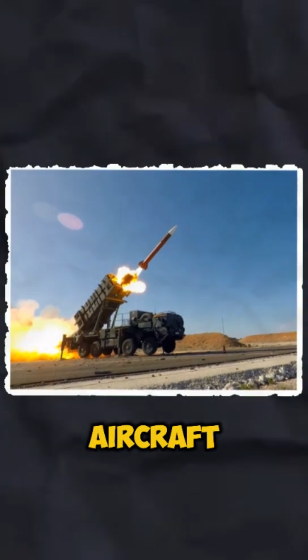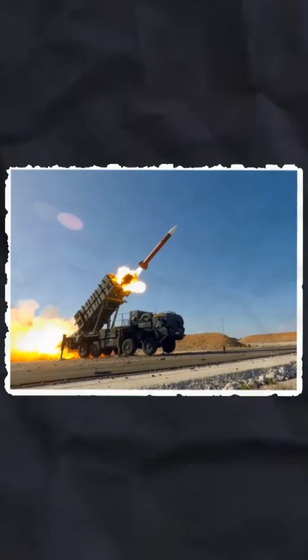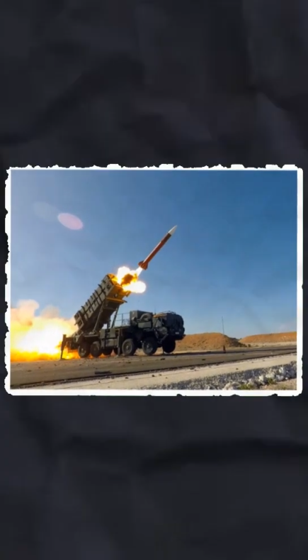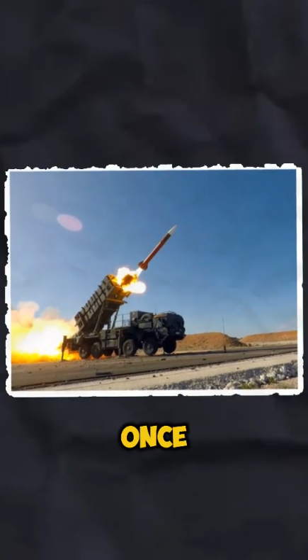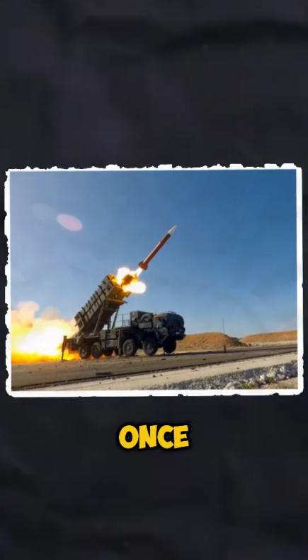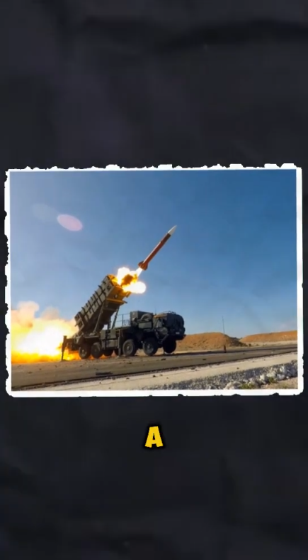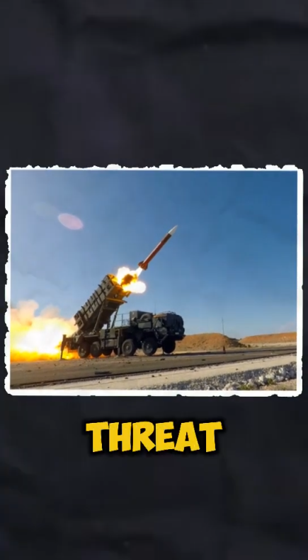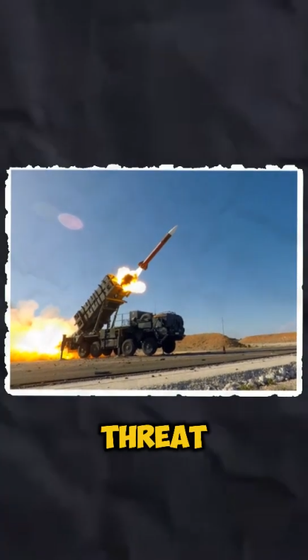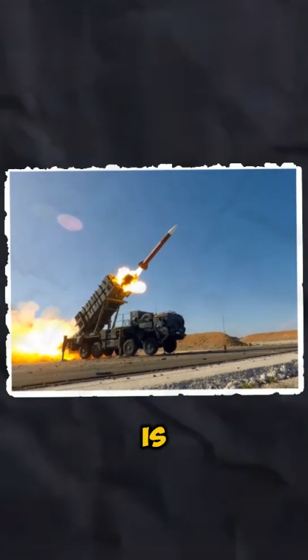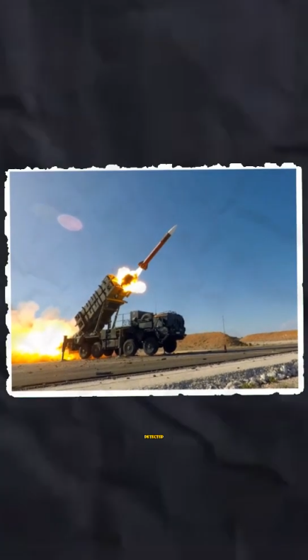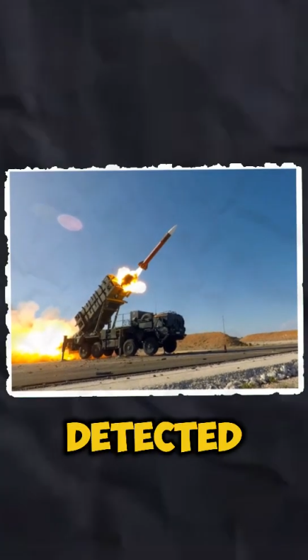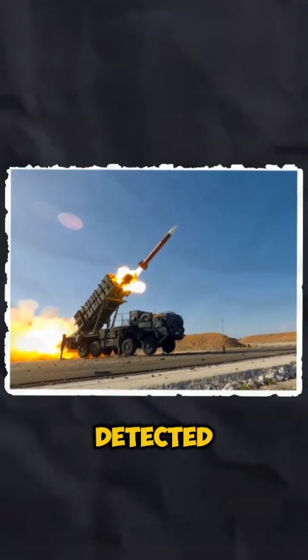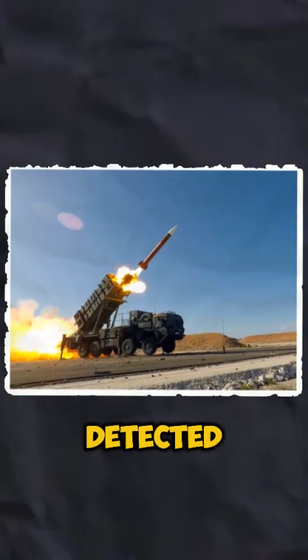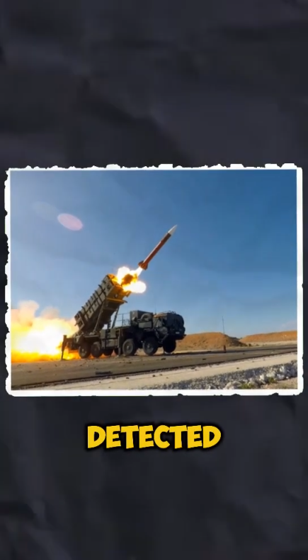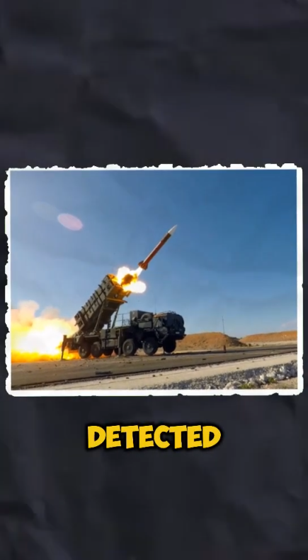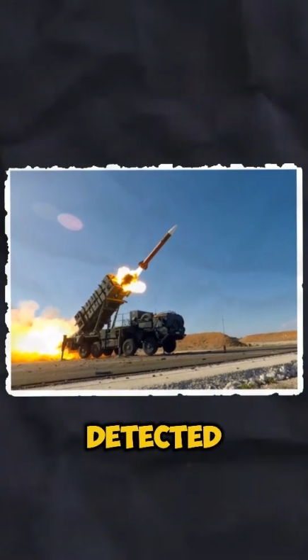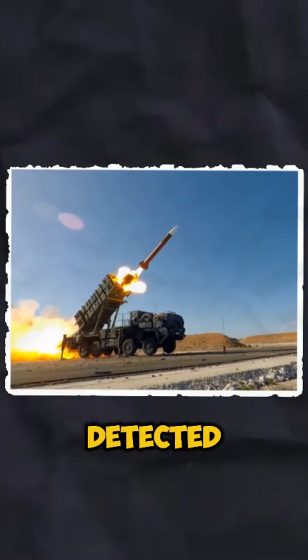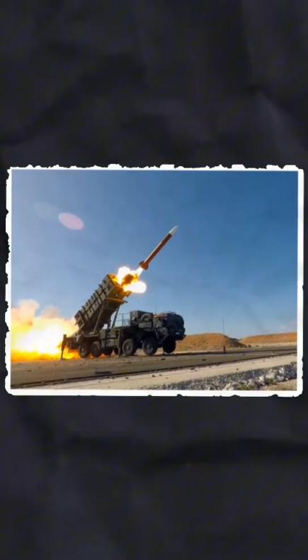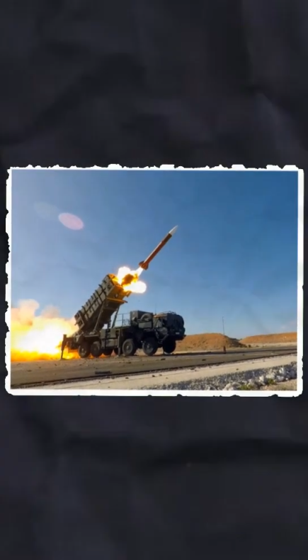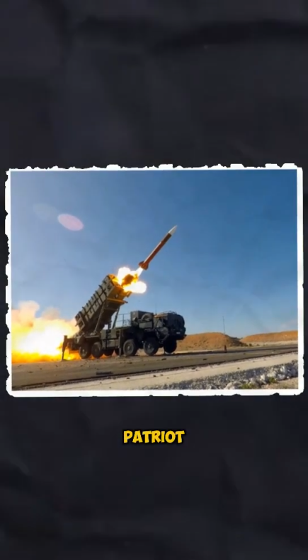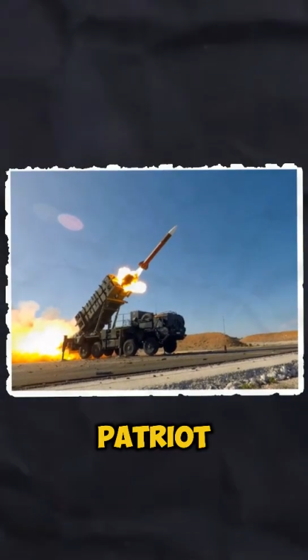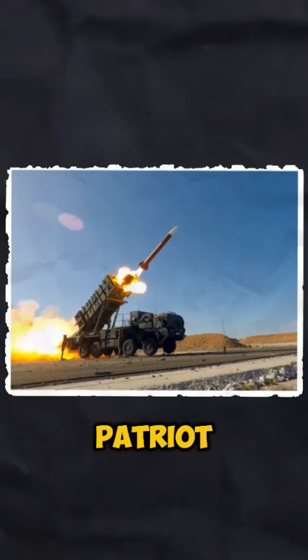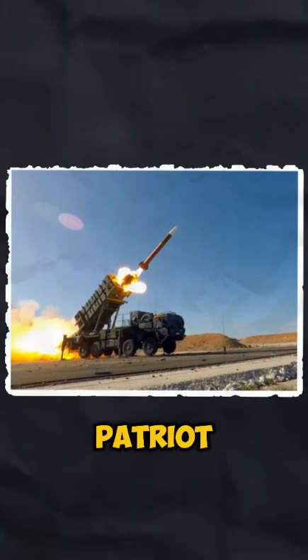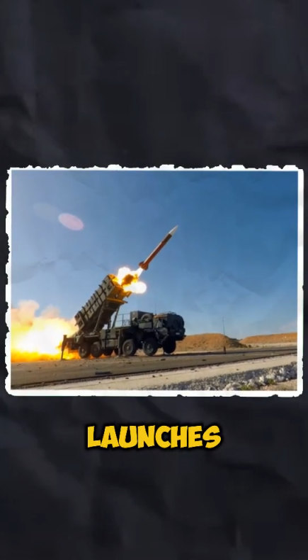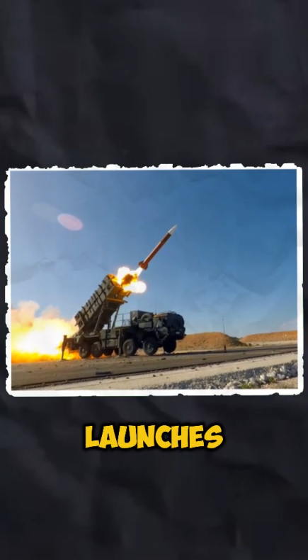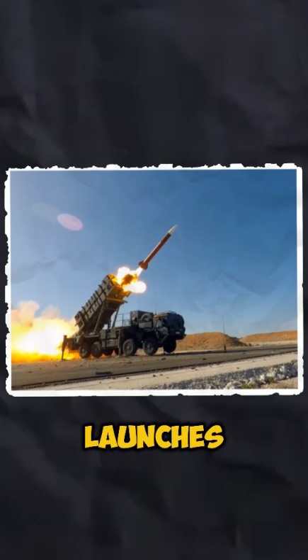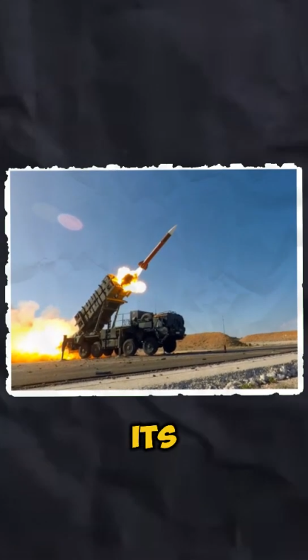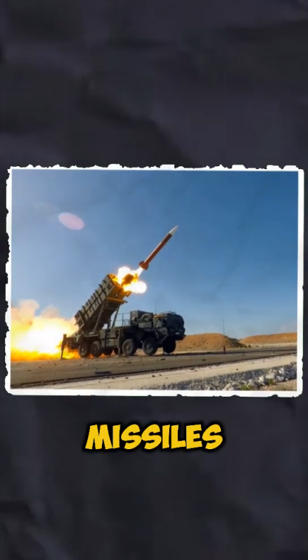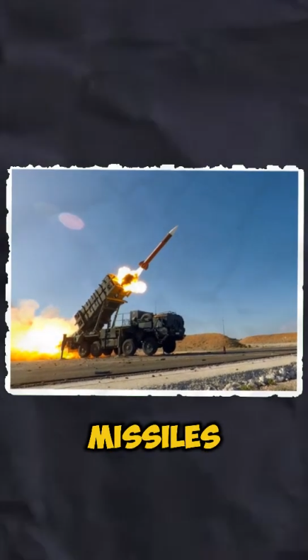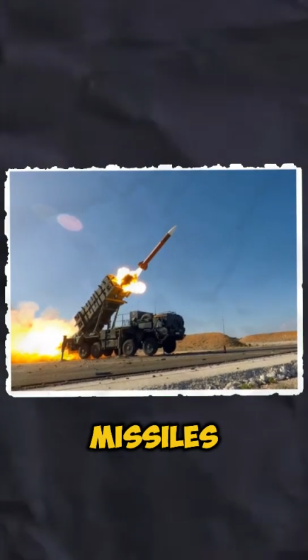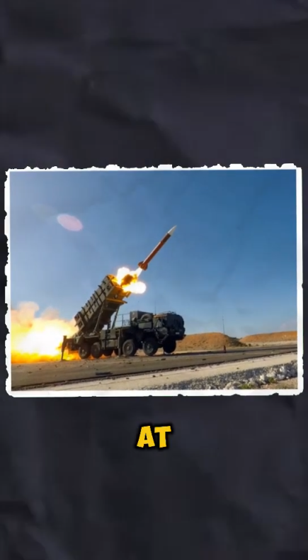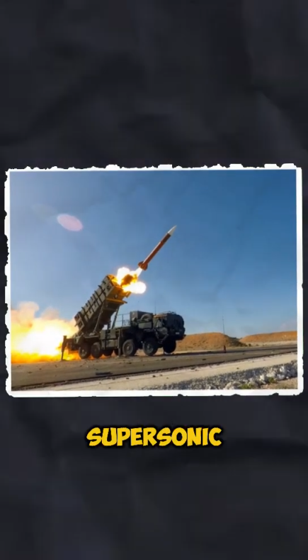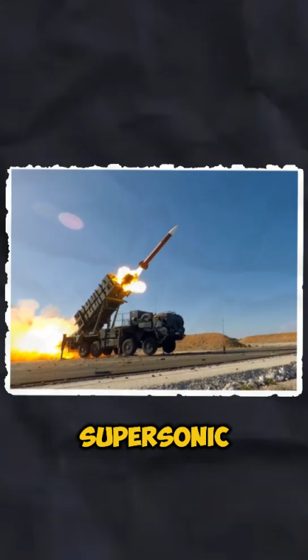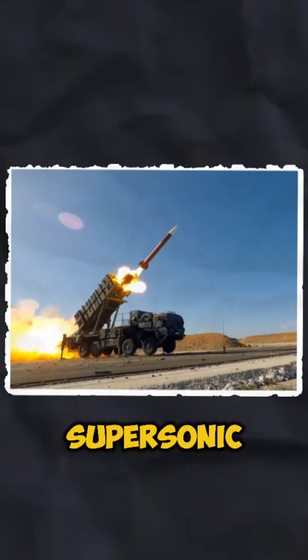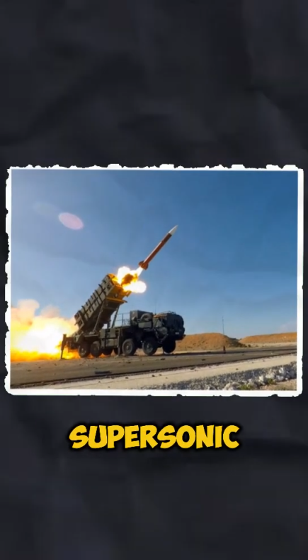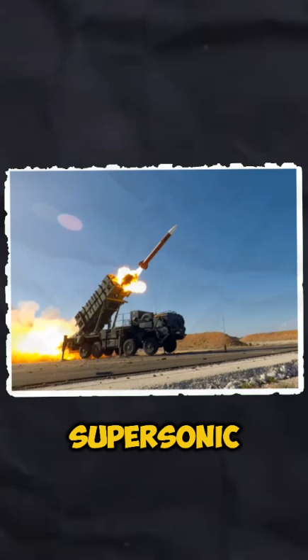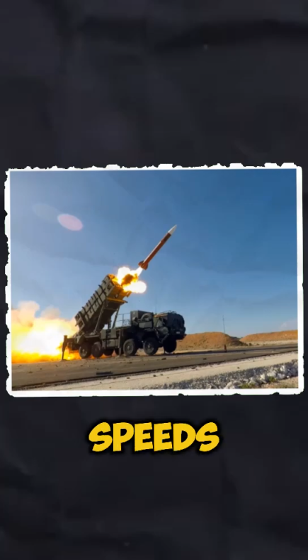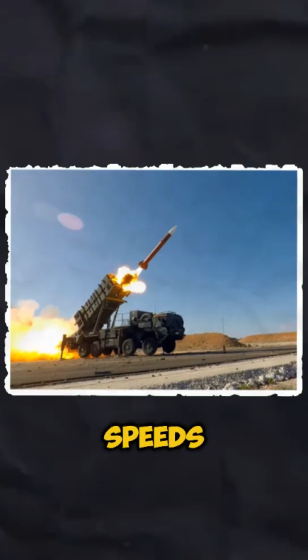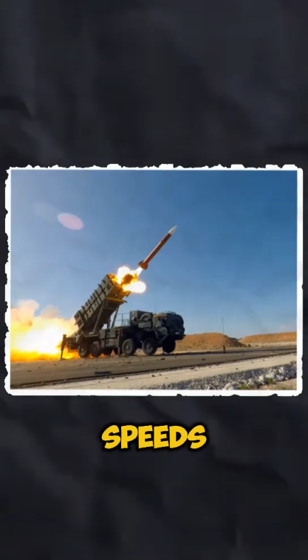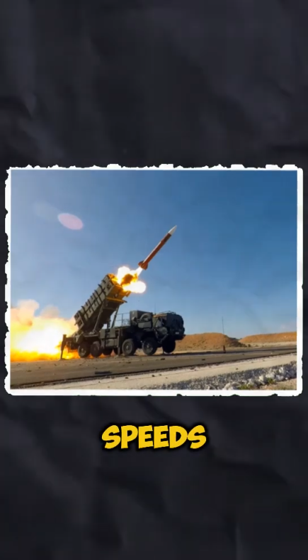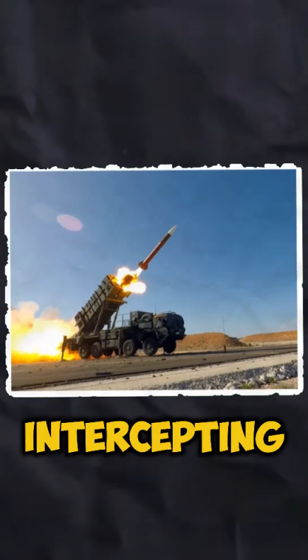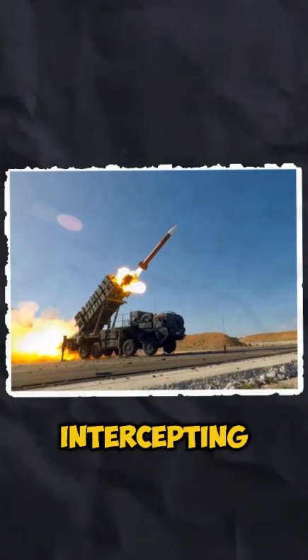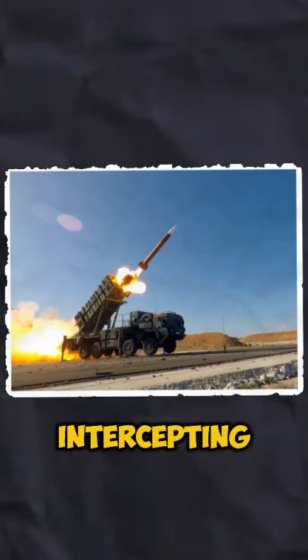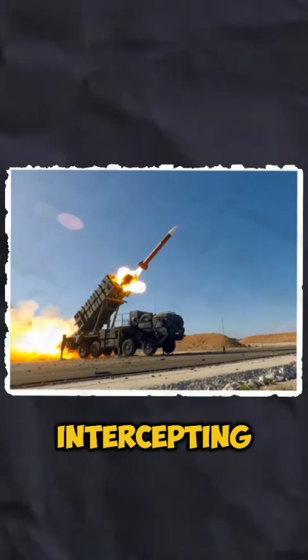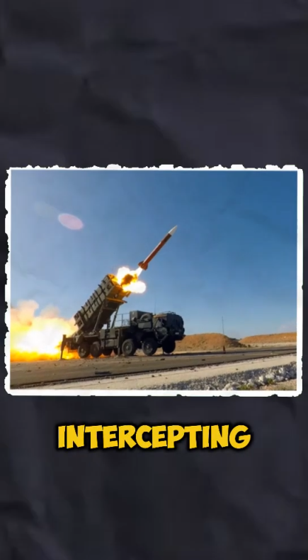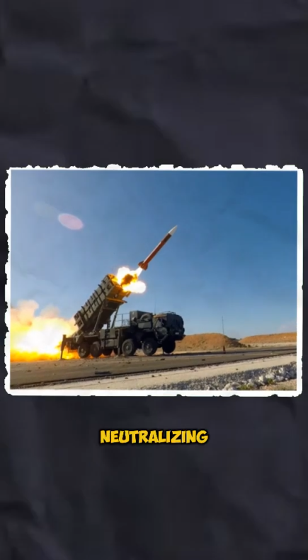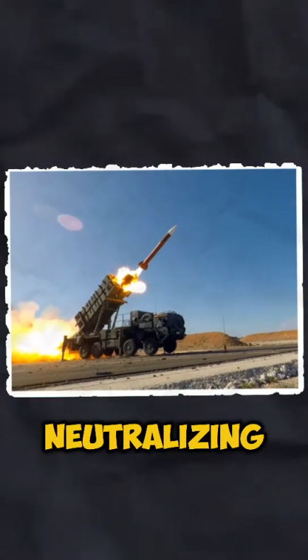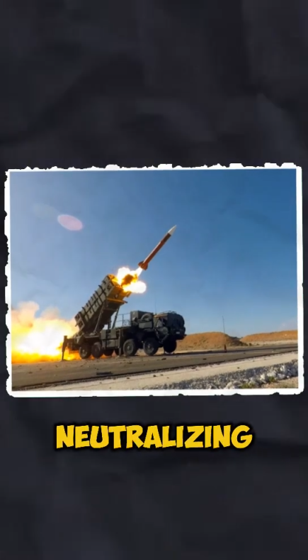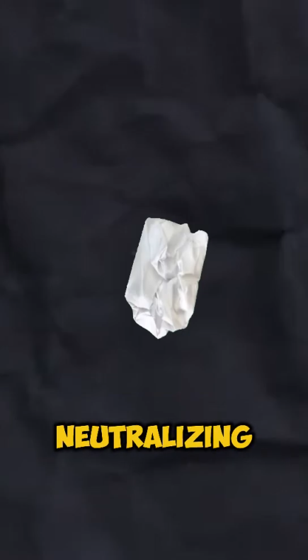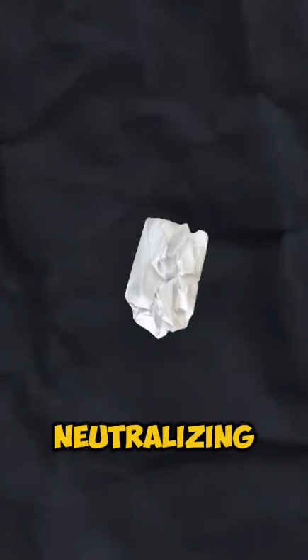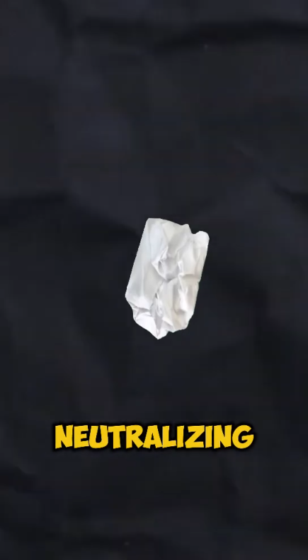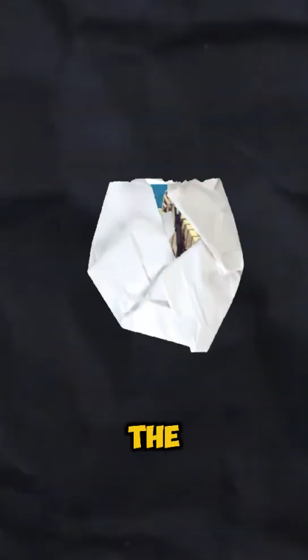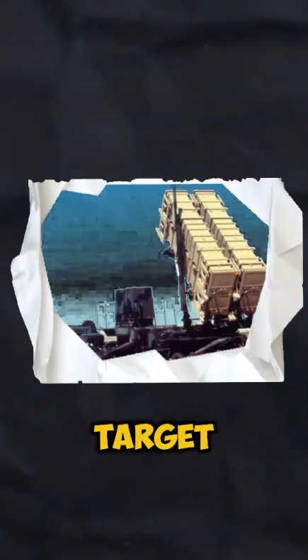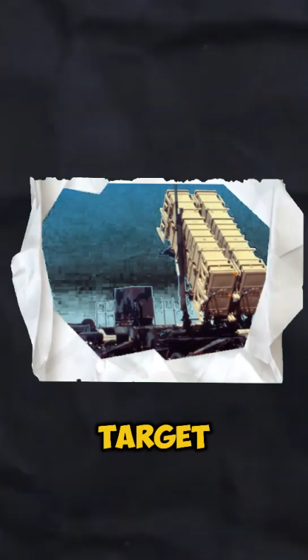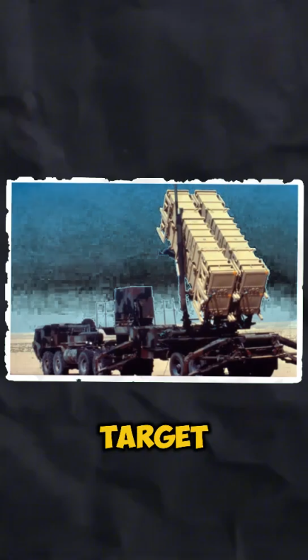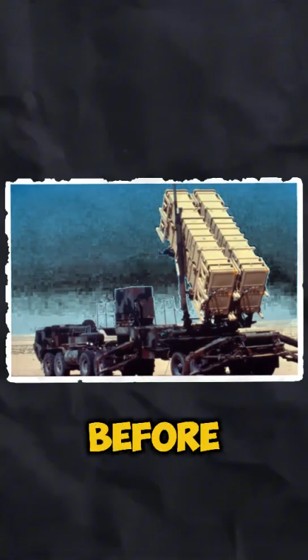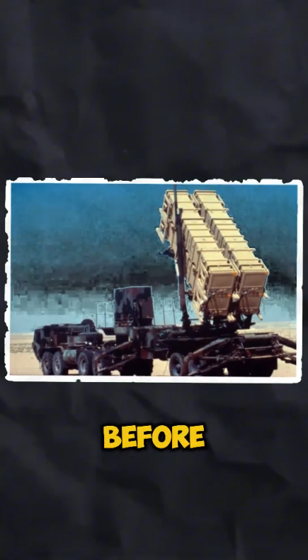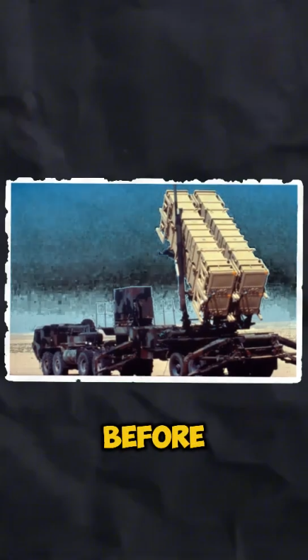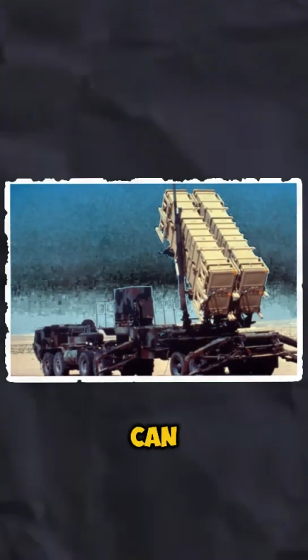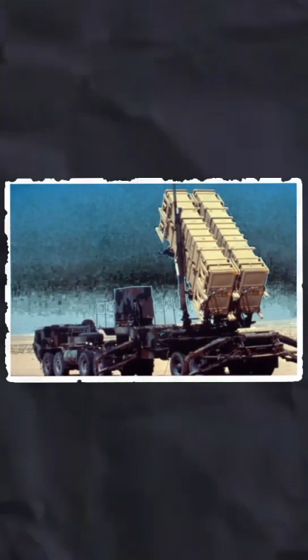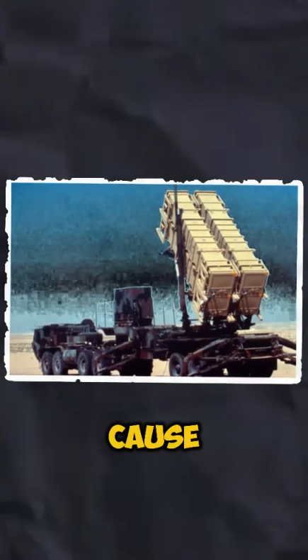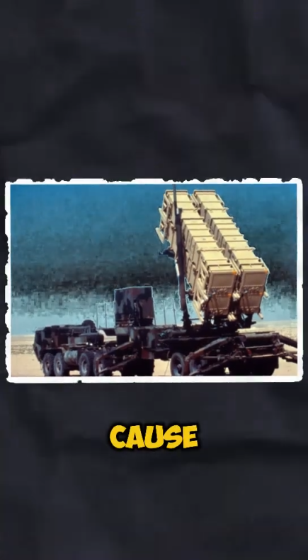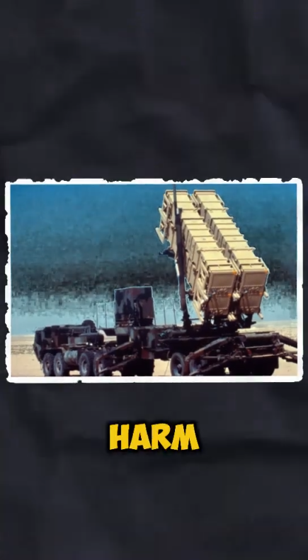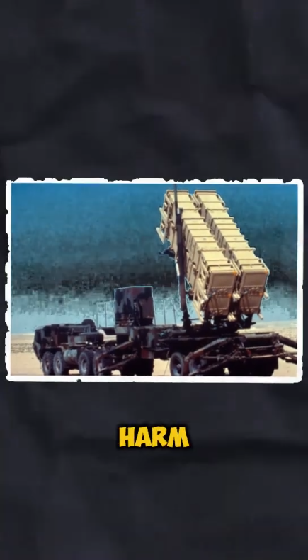Once a threat is detected, the Patriot launches its missiles at supersonic speeds, intercepting and neutralizing the target before it can cause harm.